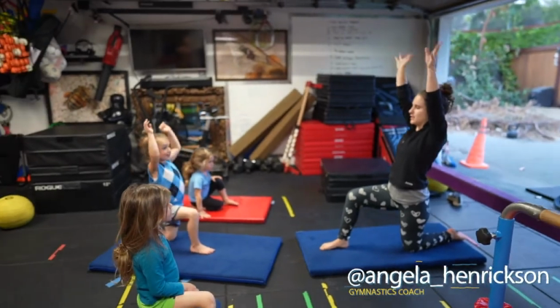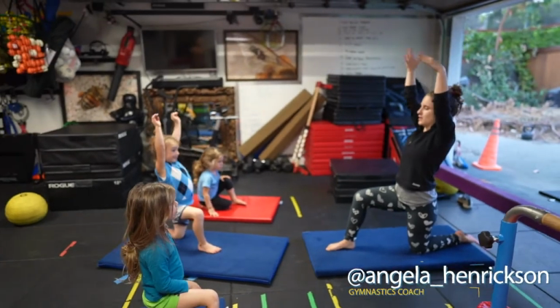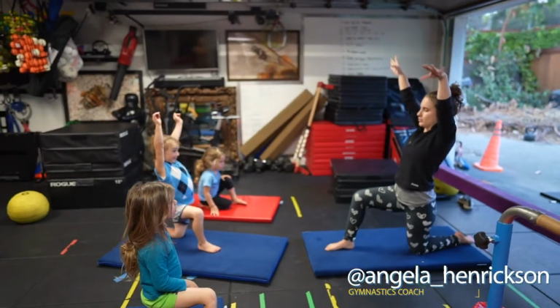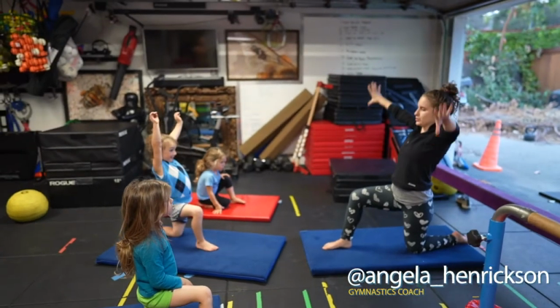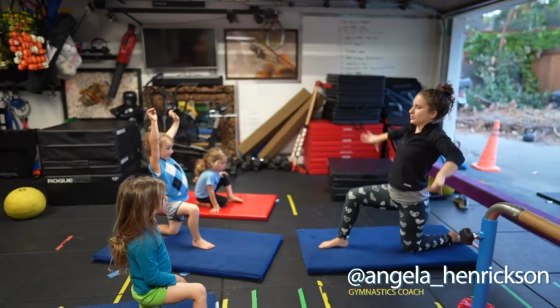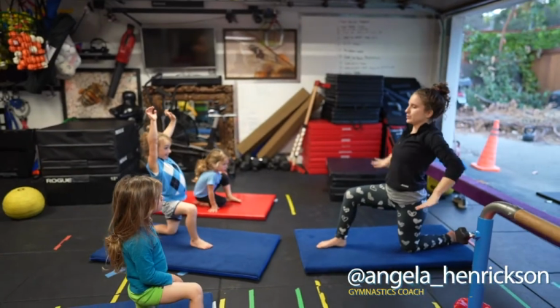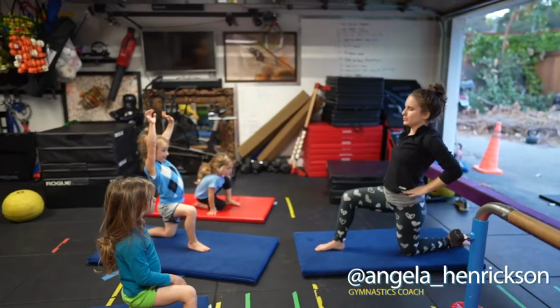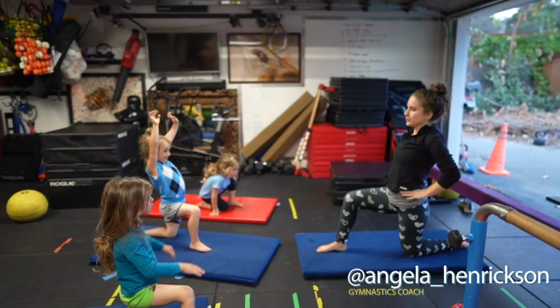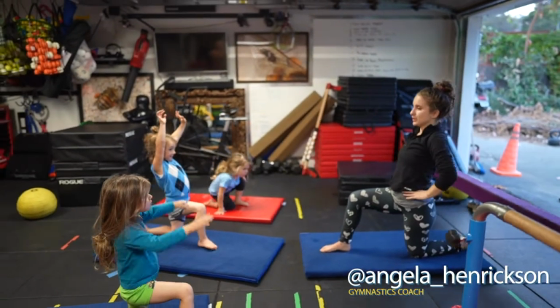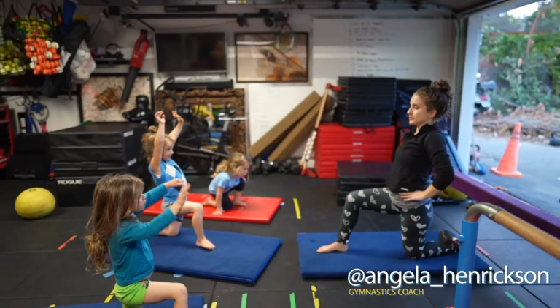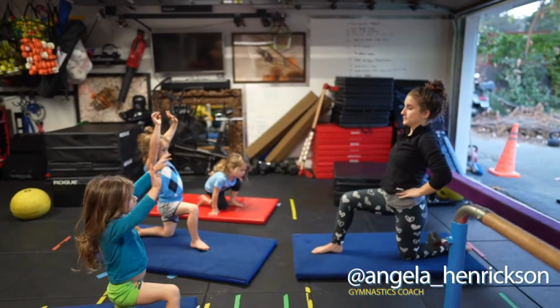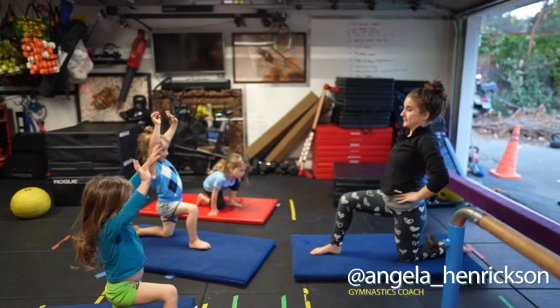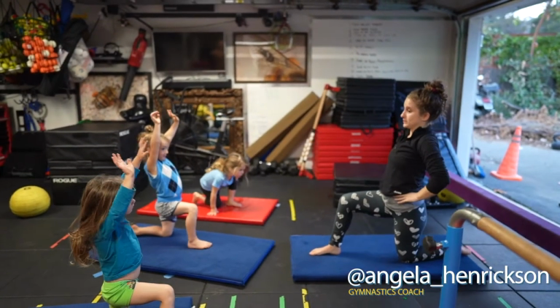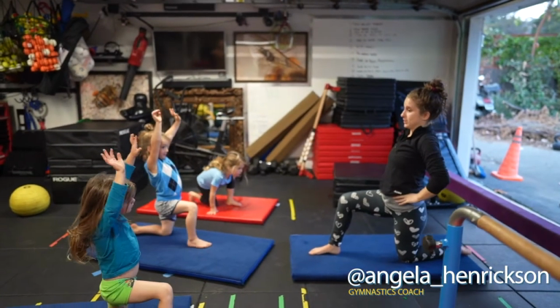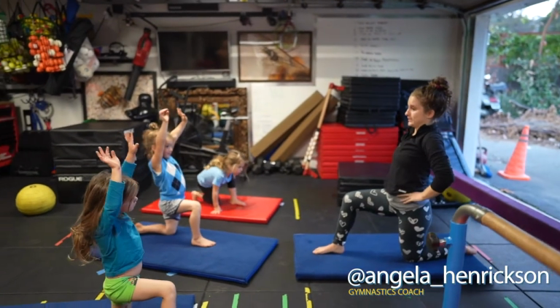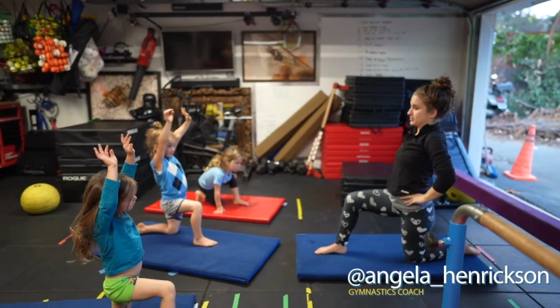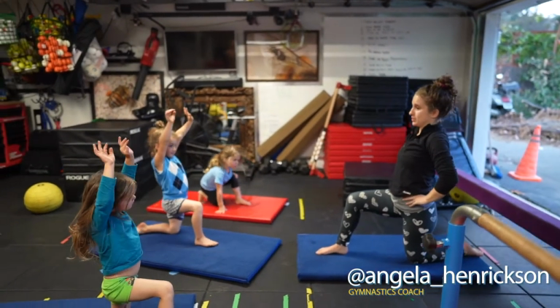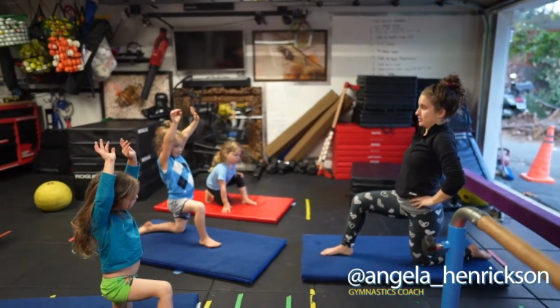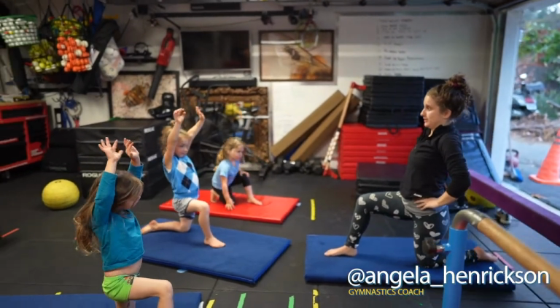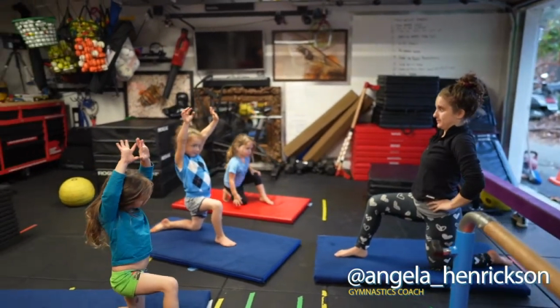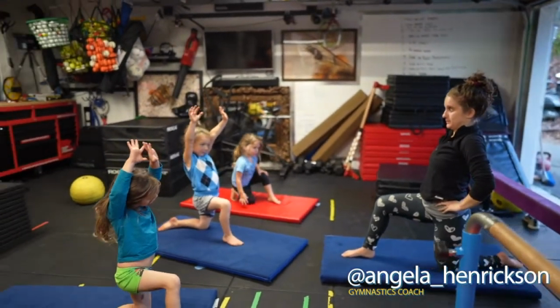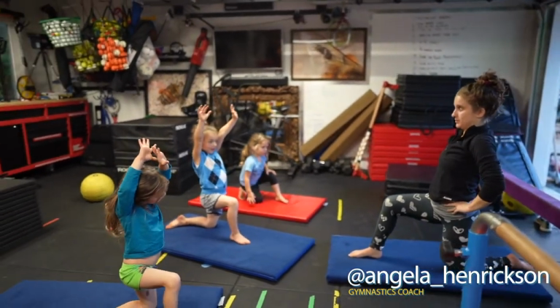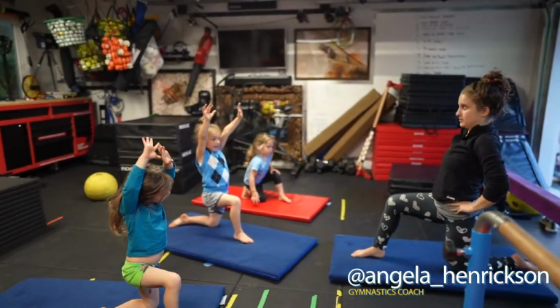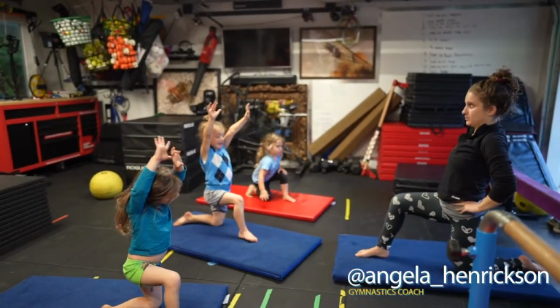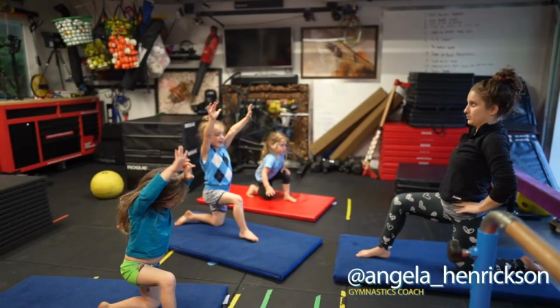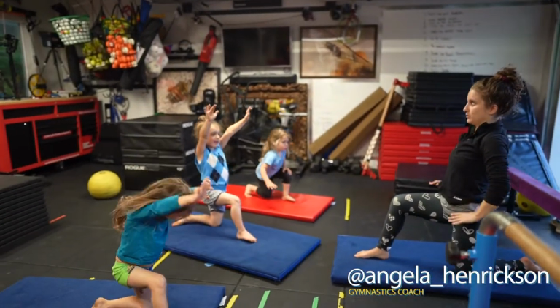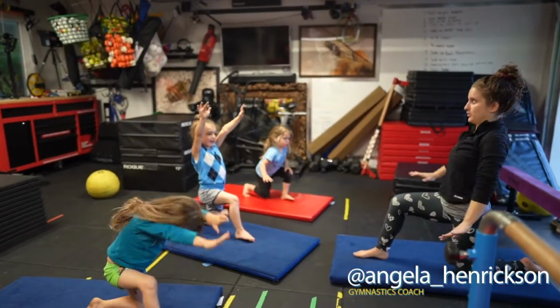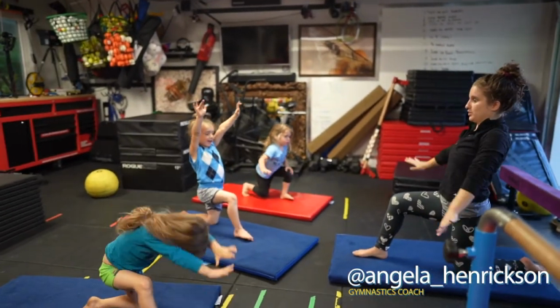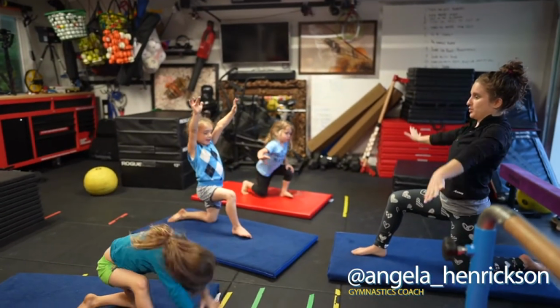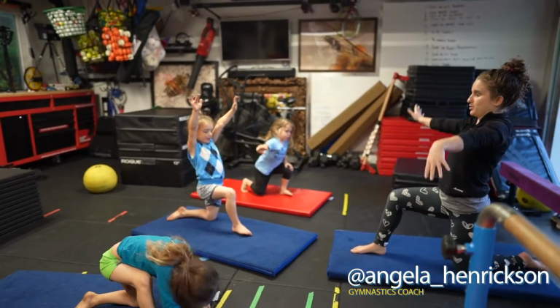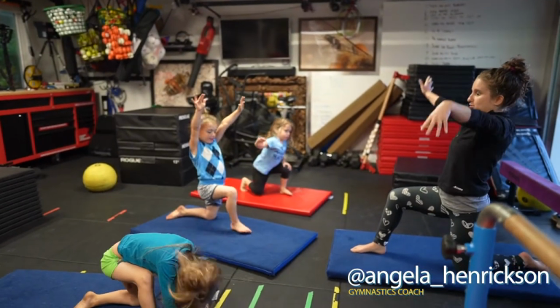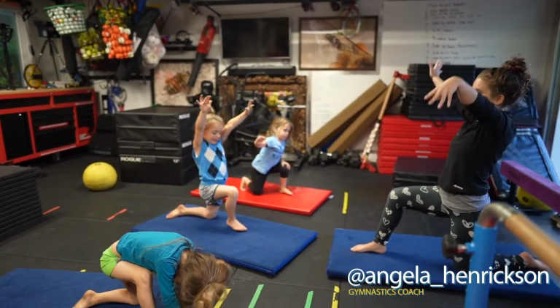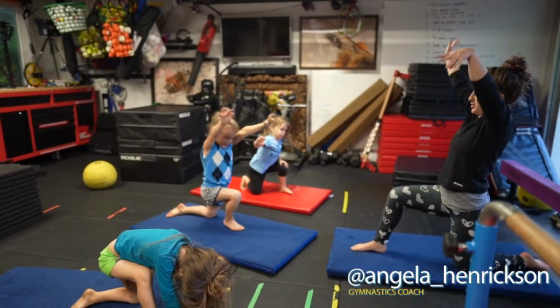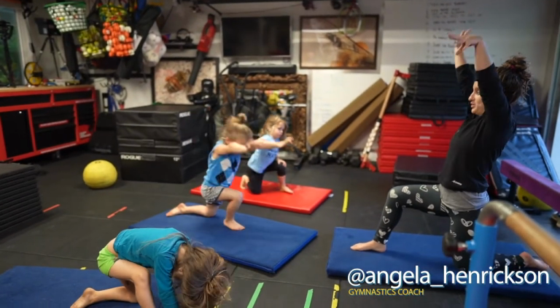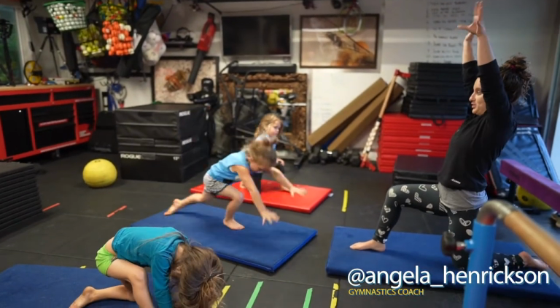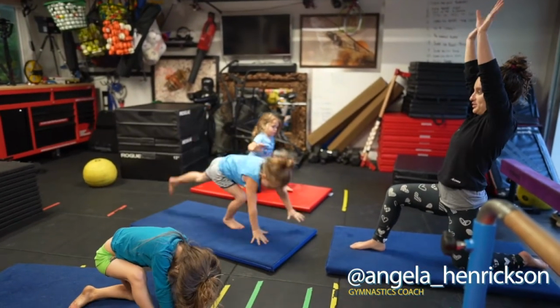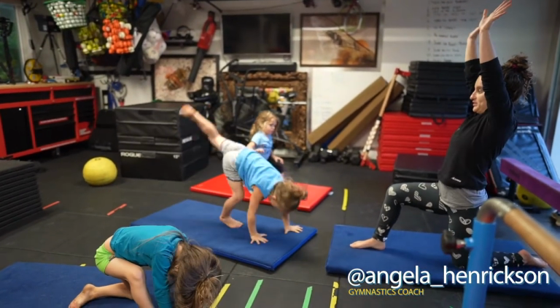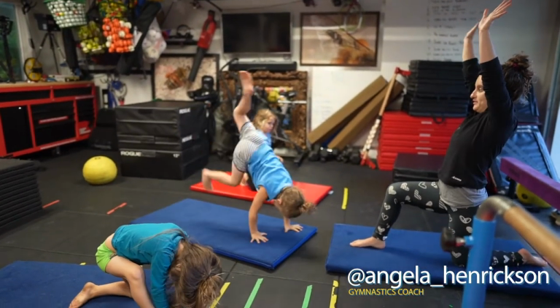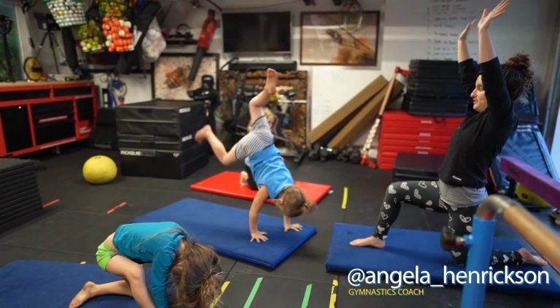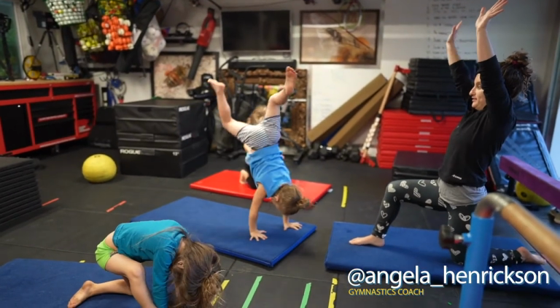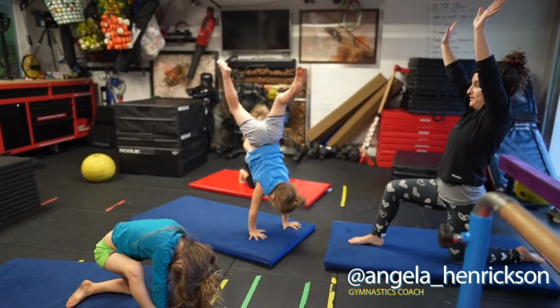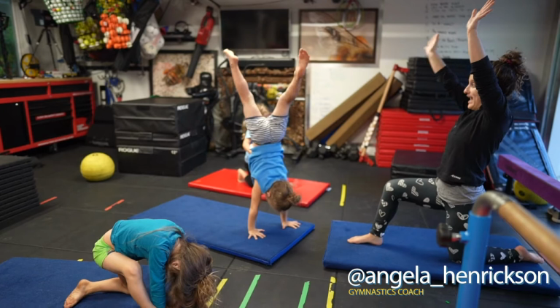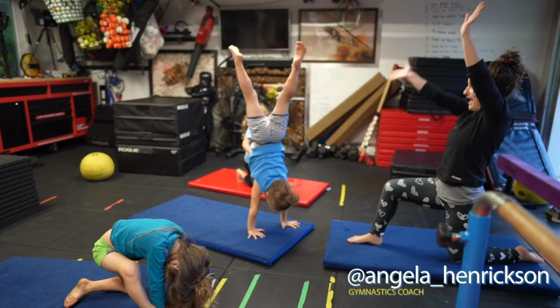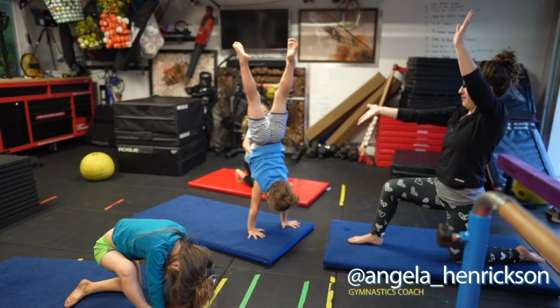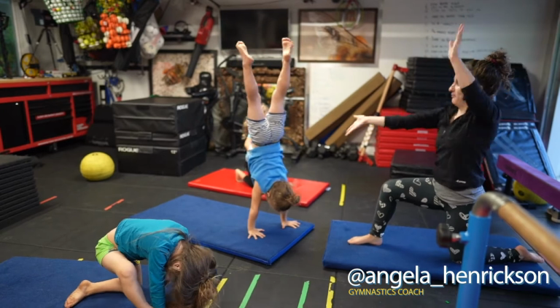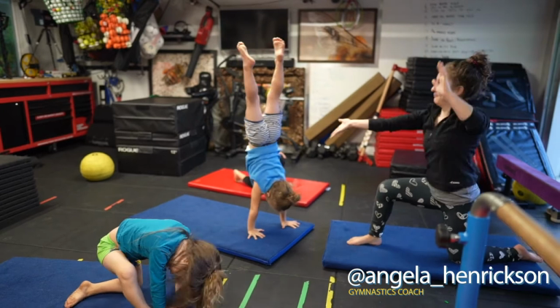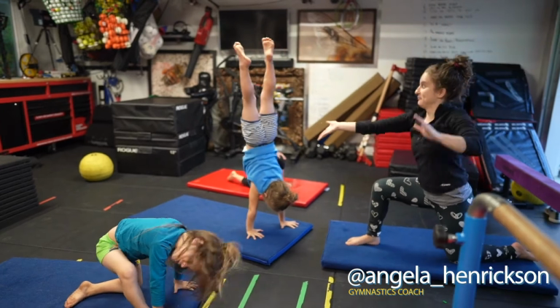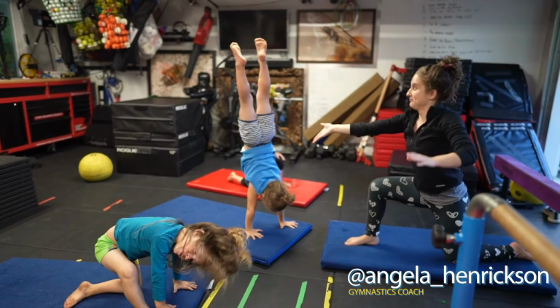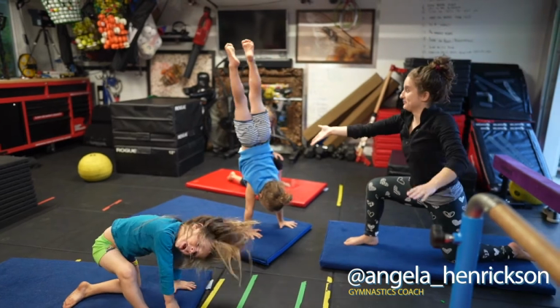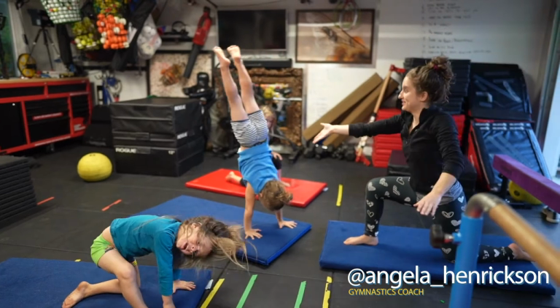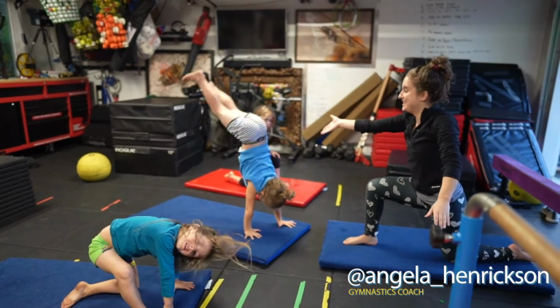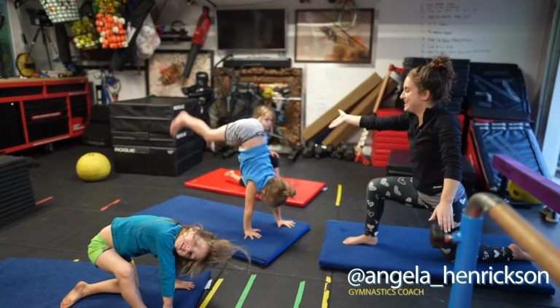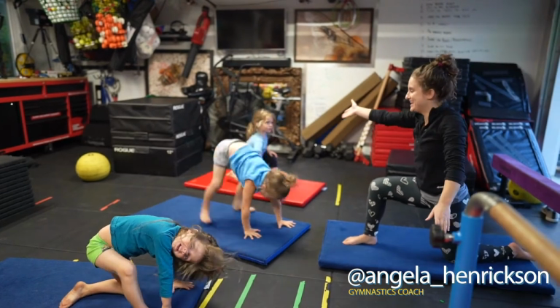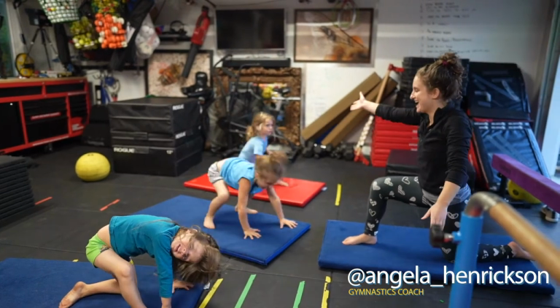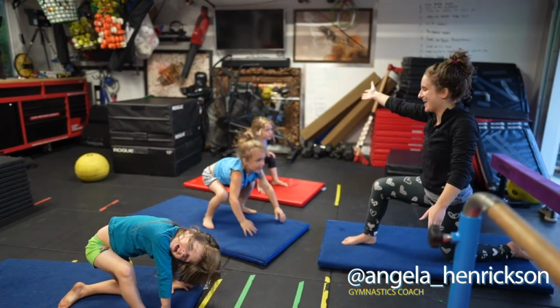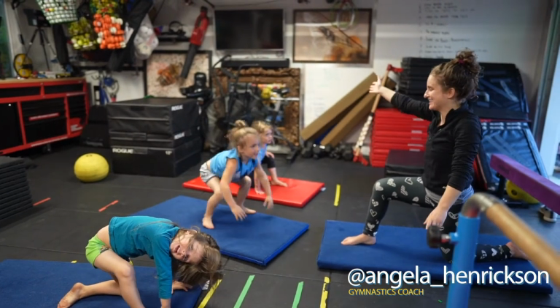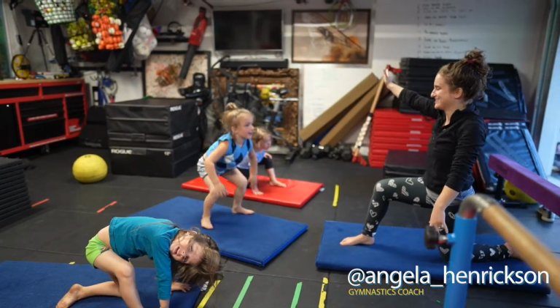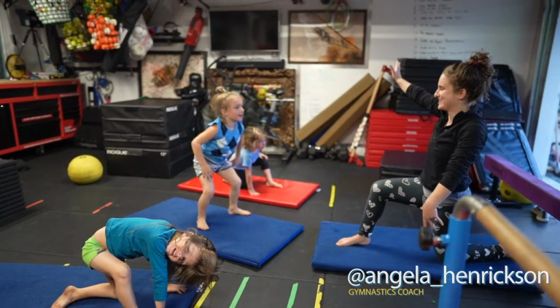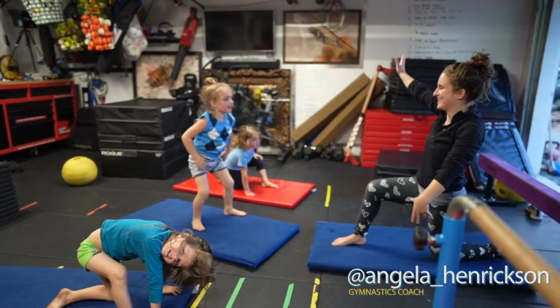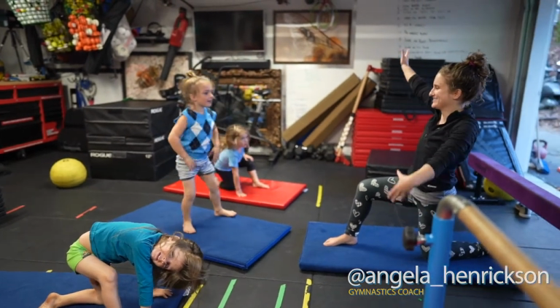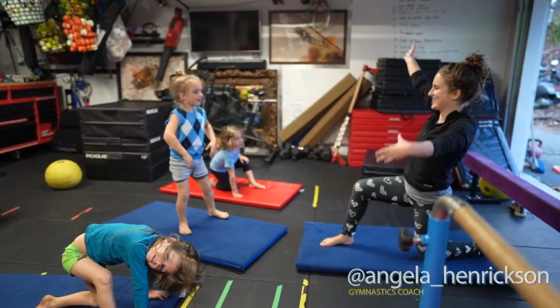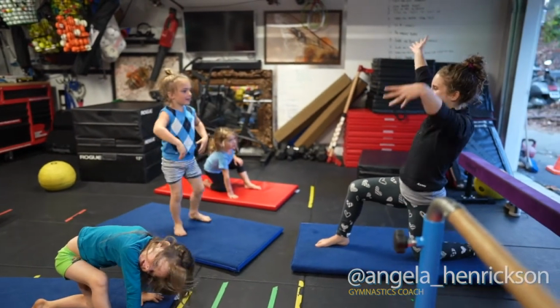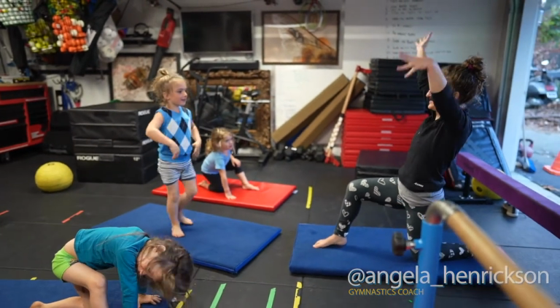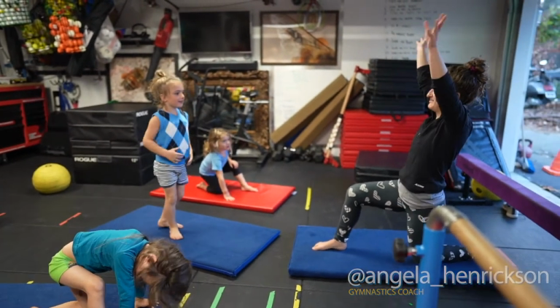When we're doing our splits, our hands are on our hips. And I go like... Yeah! Yes, that was awesome.